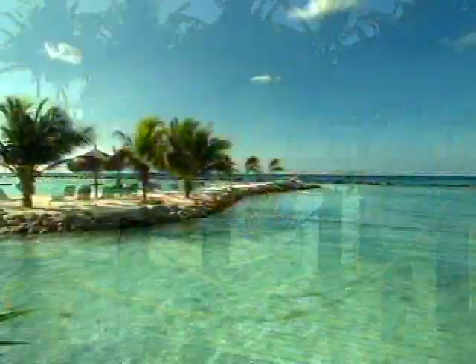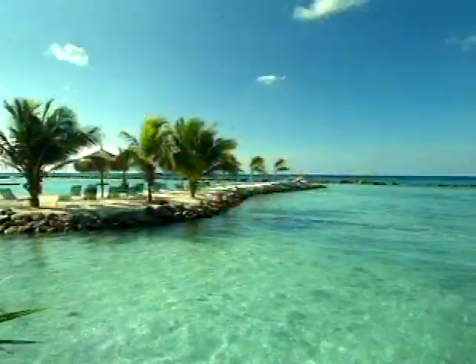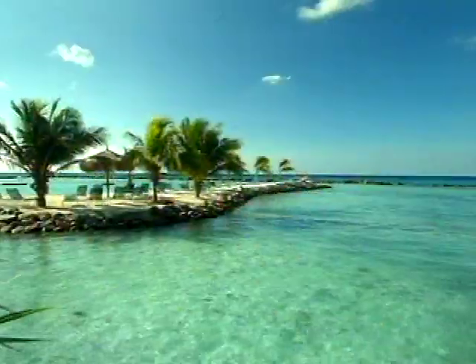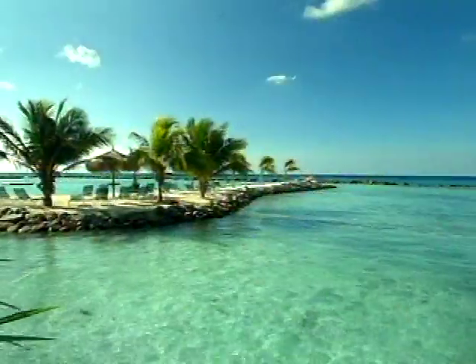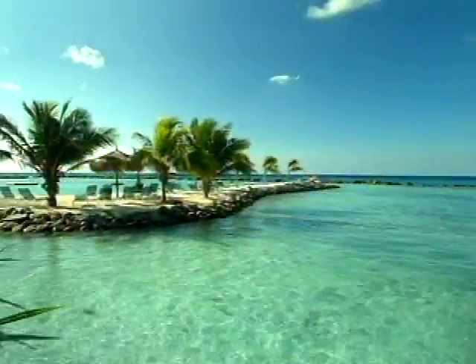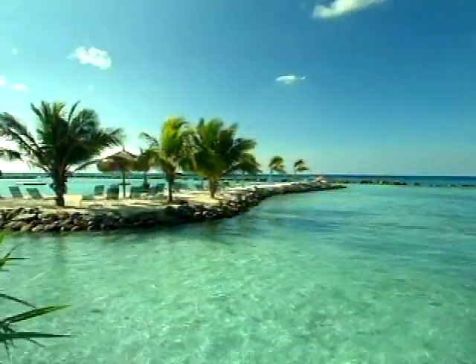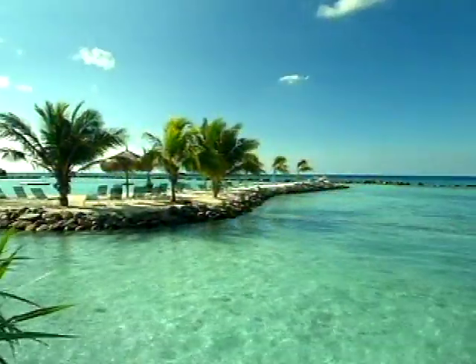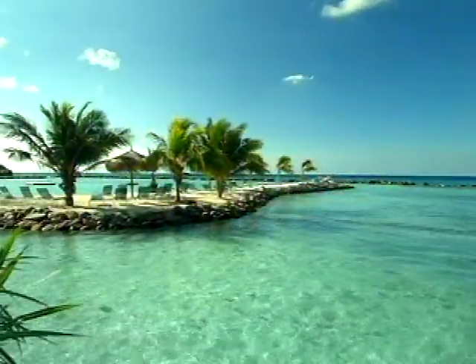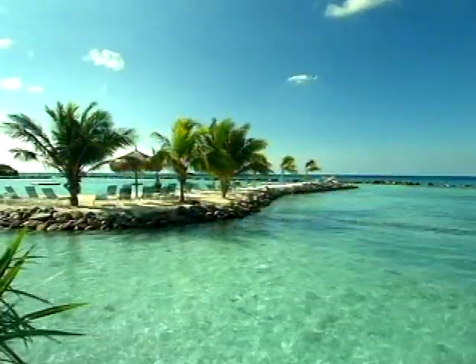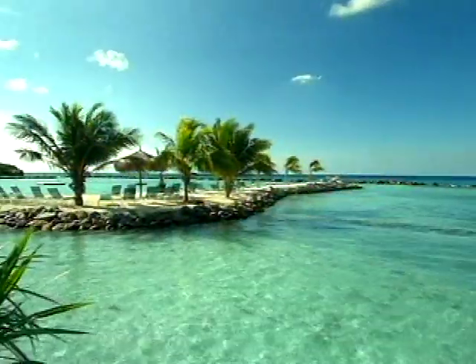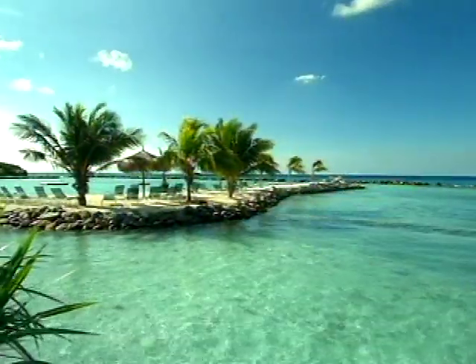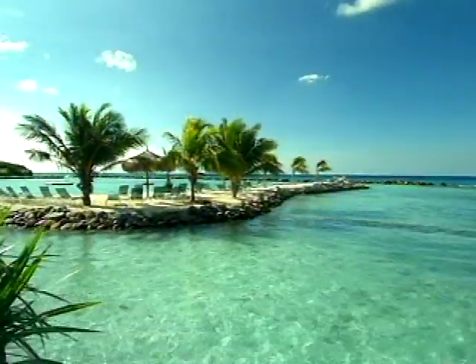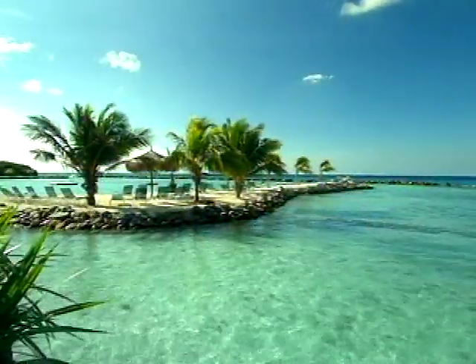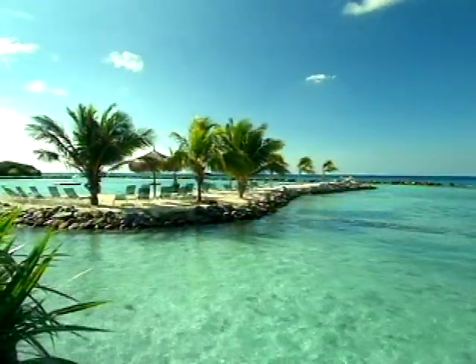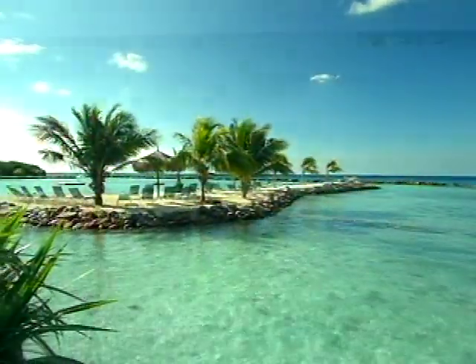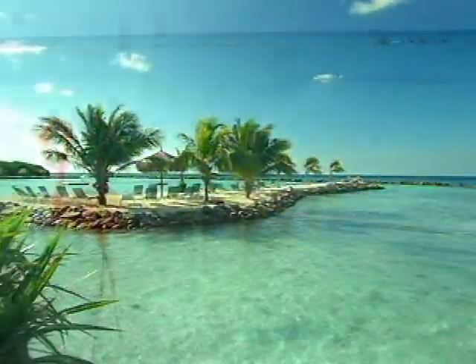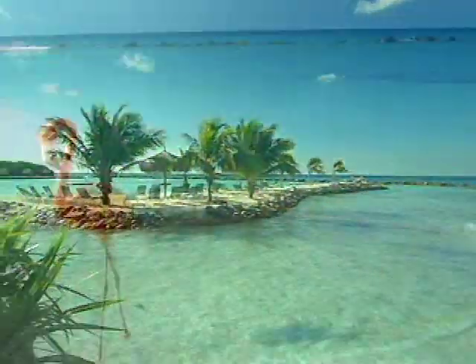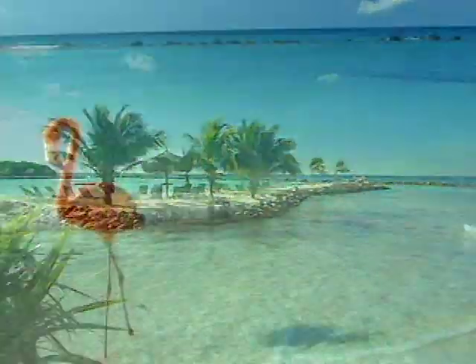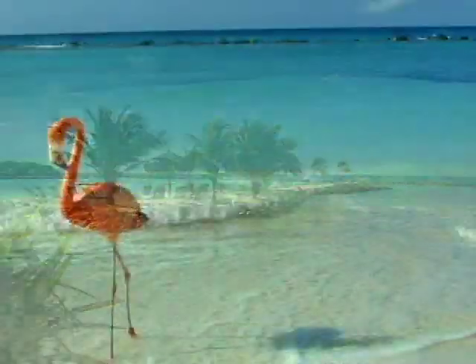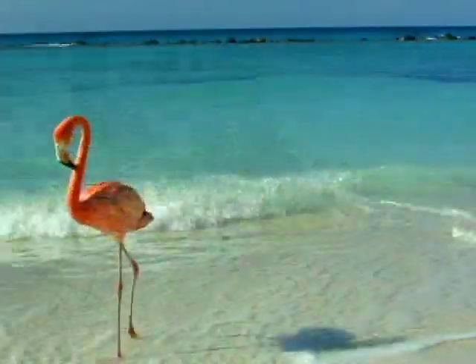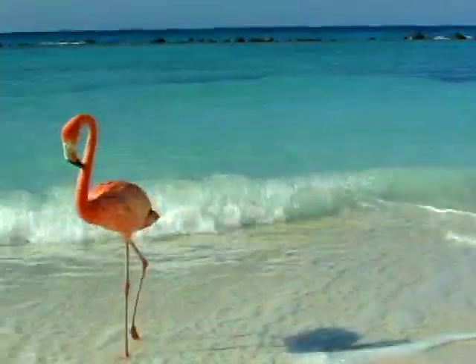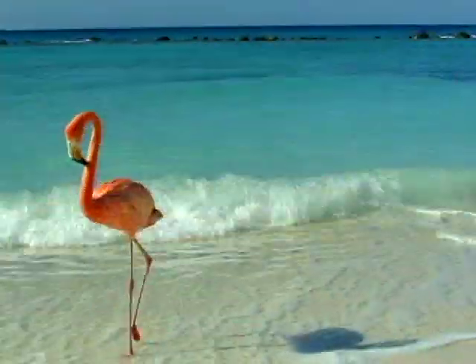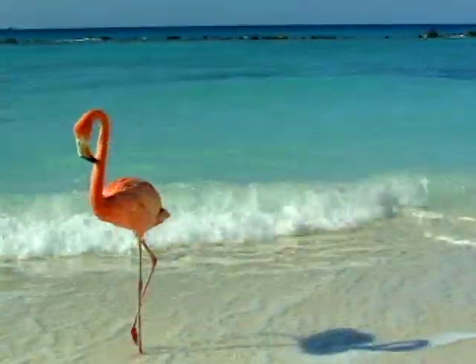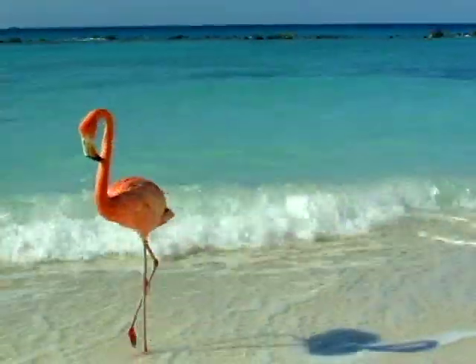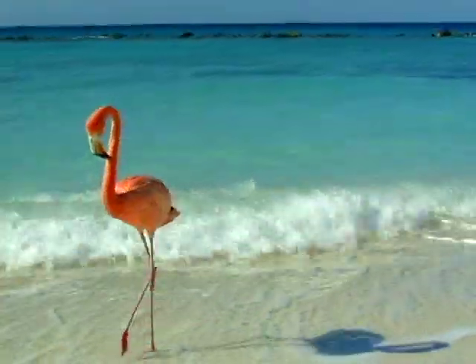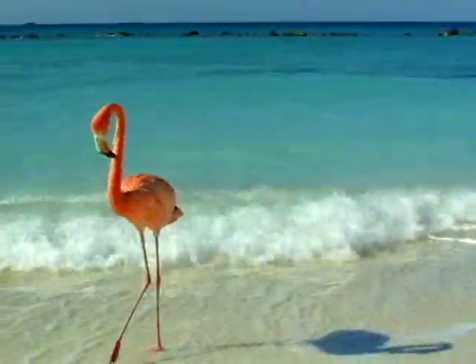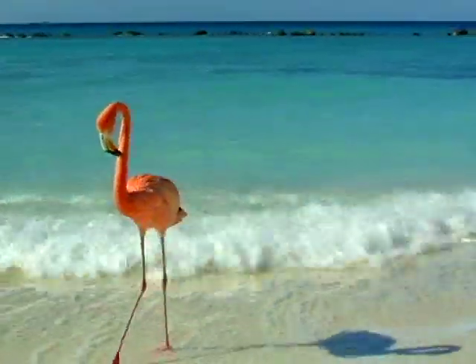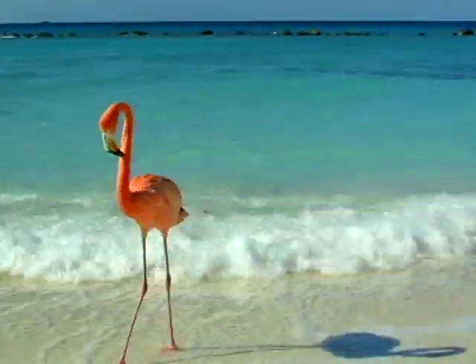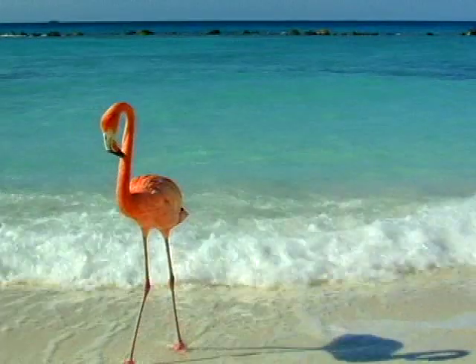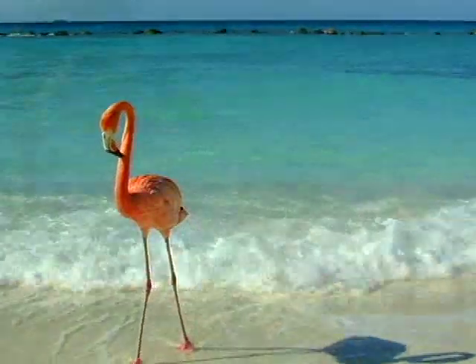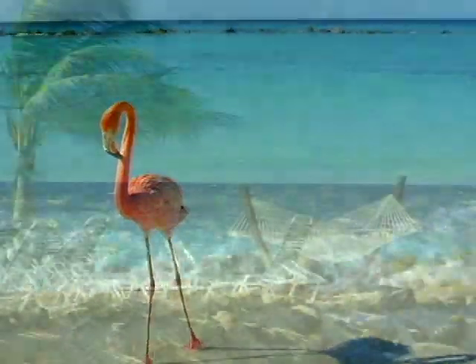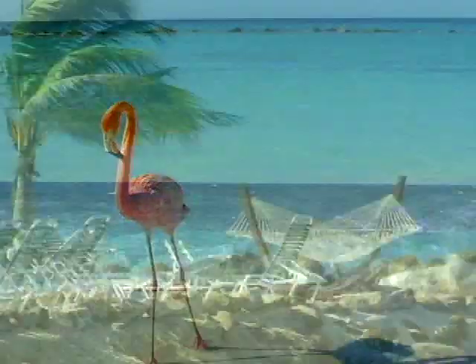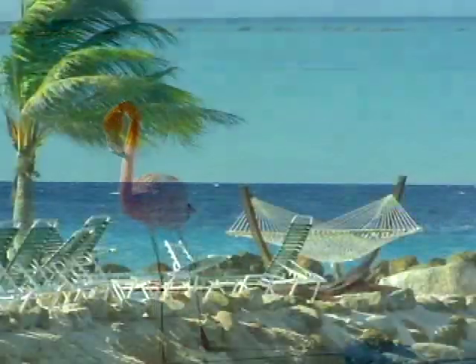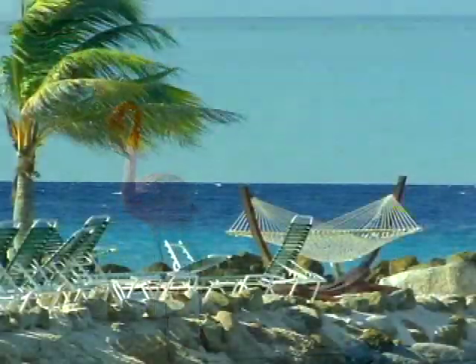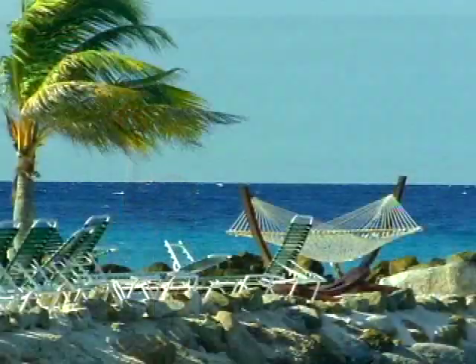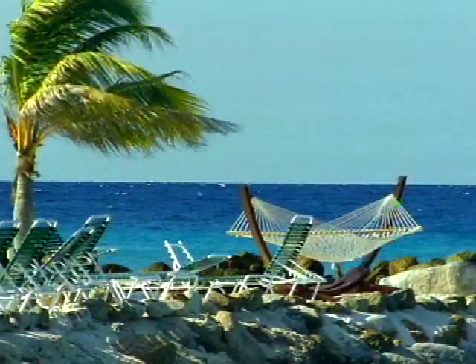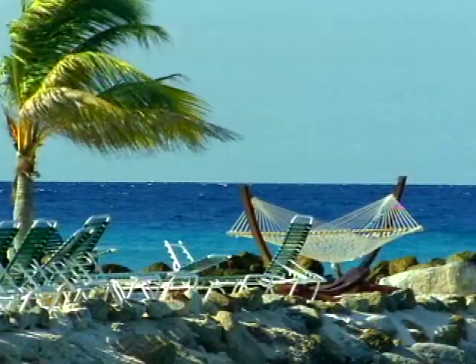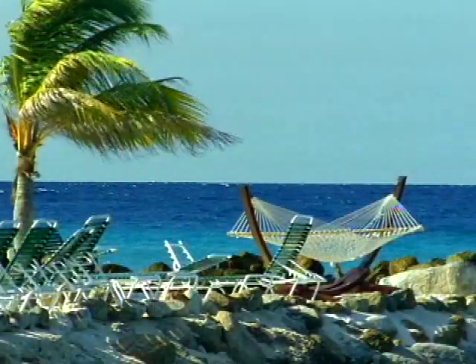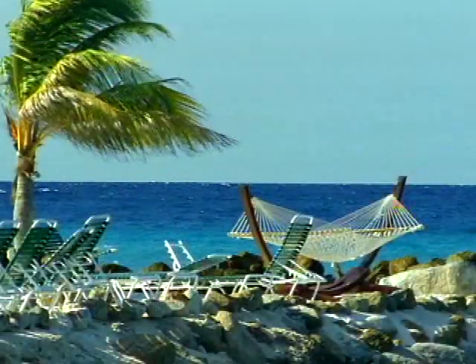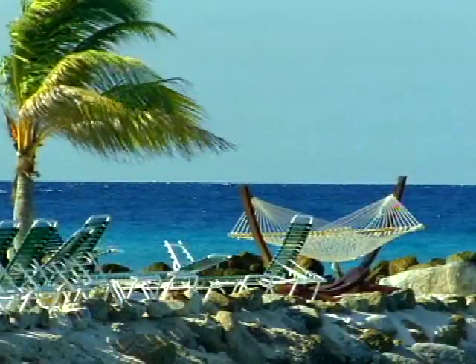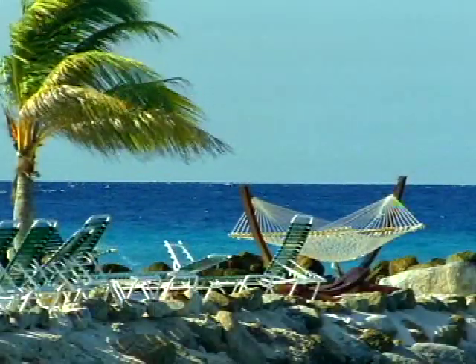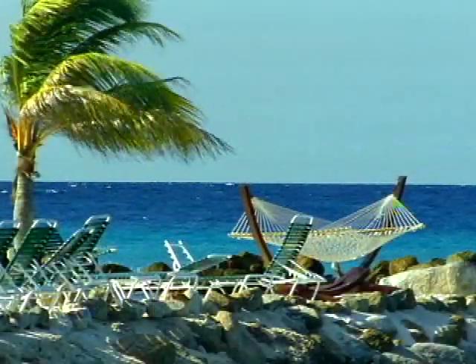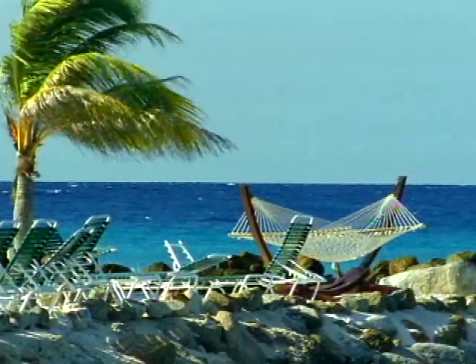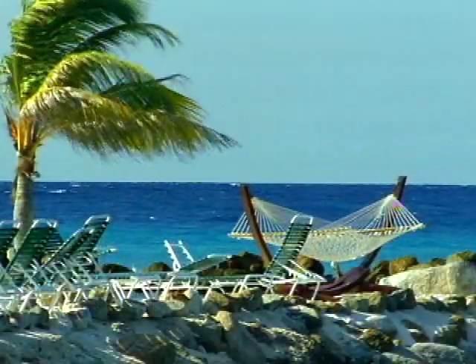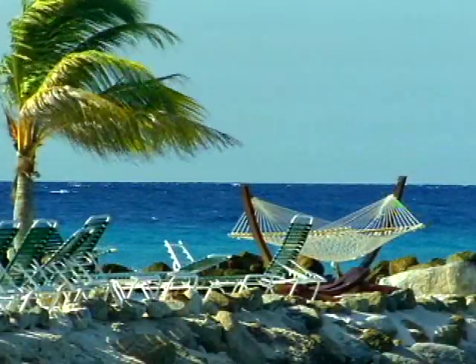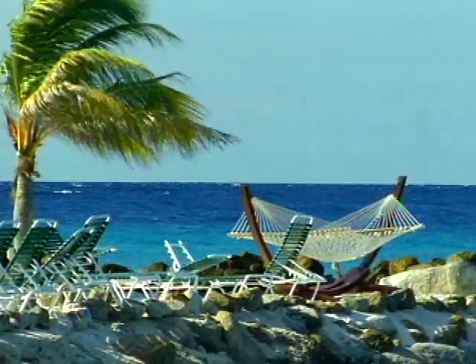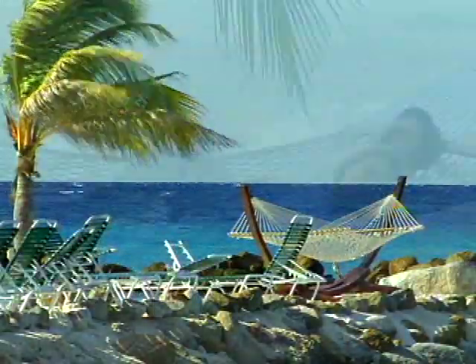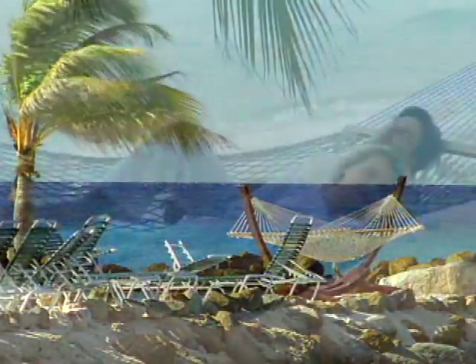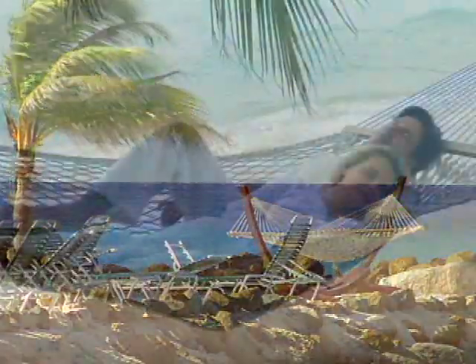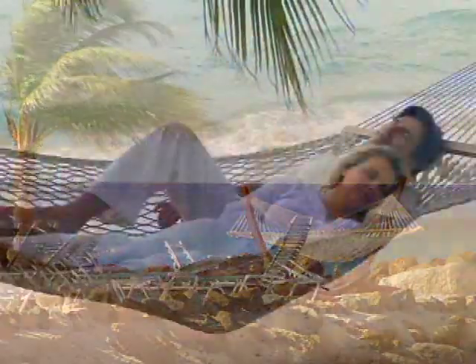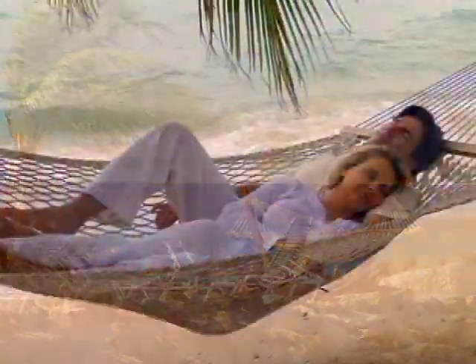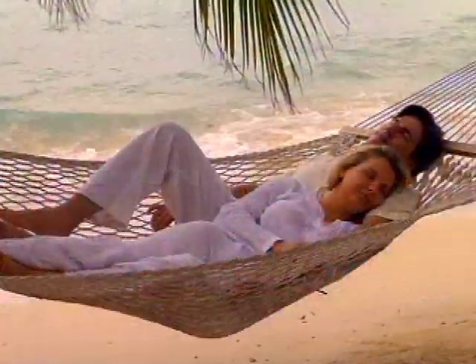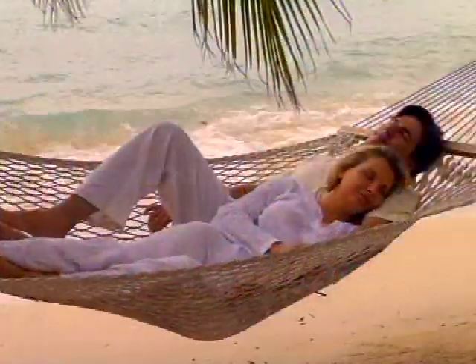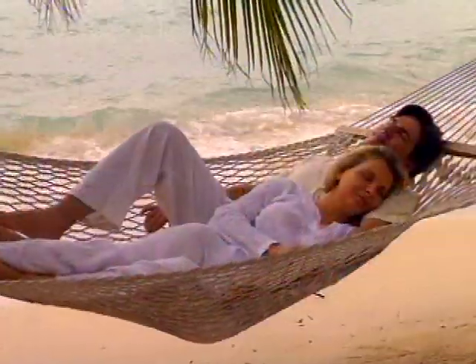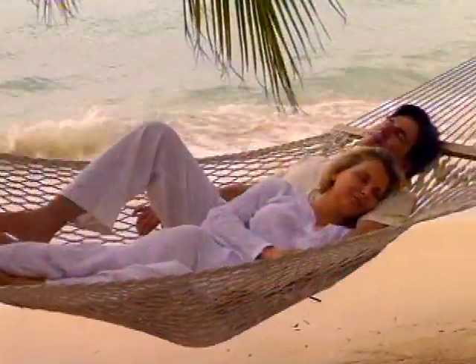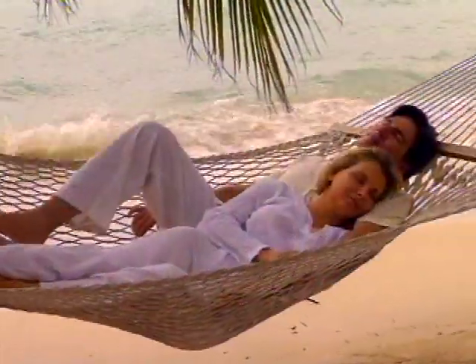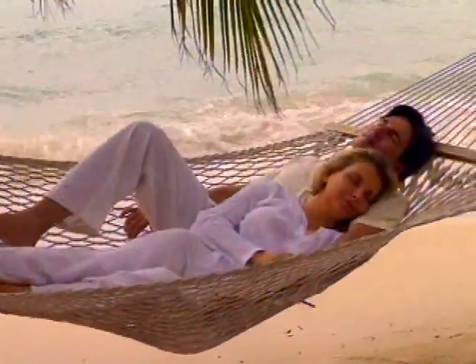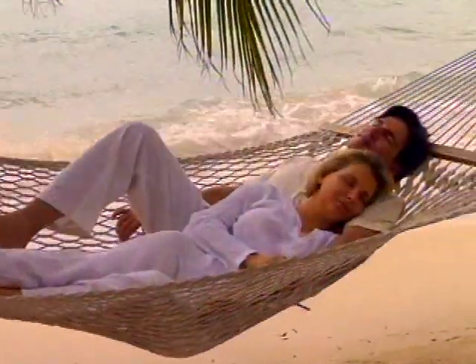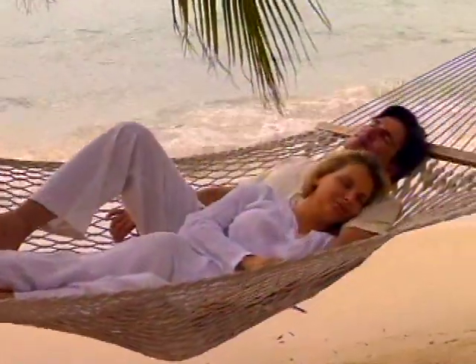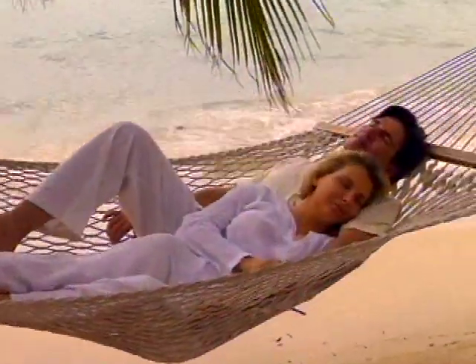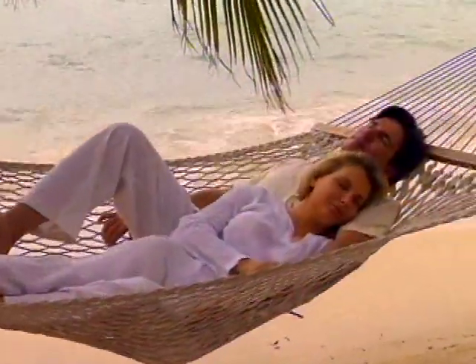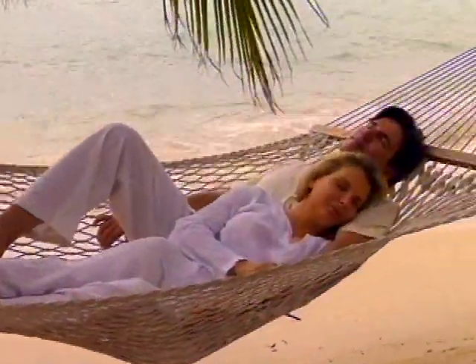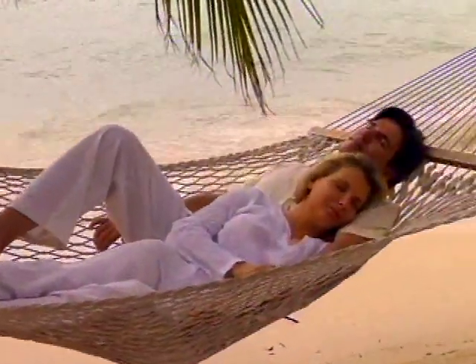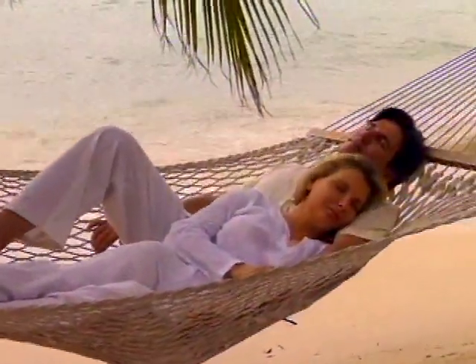Here you will discover breathtaking beaches, secluded serenity, and a rare chance to delight in your own private paradise.